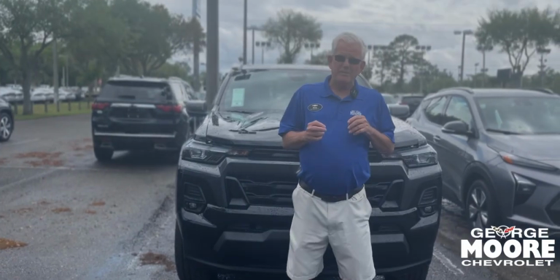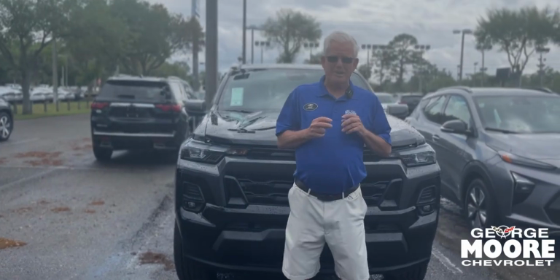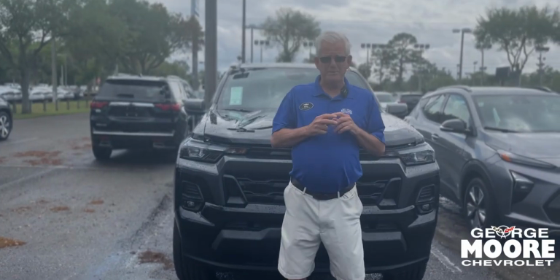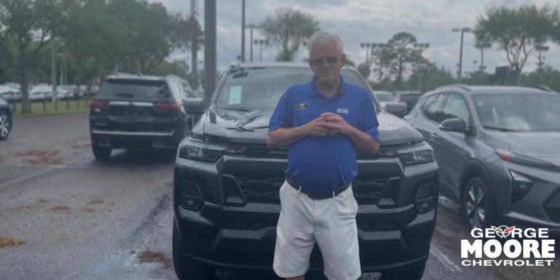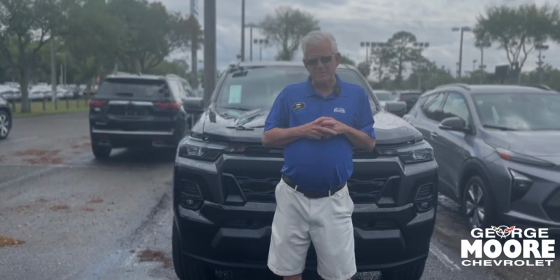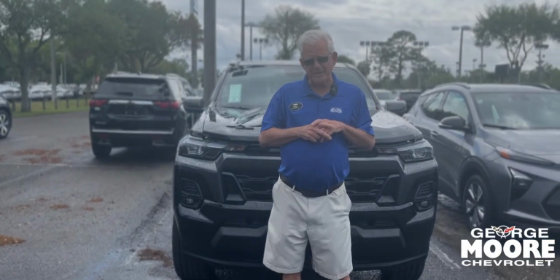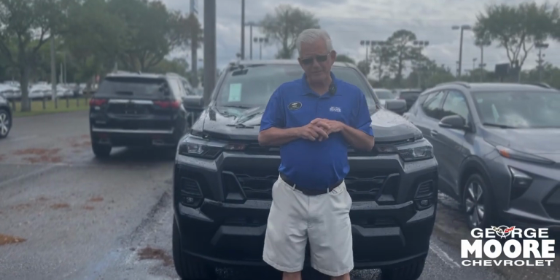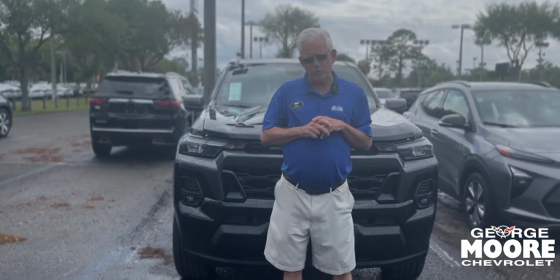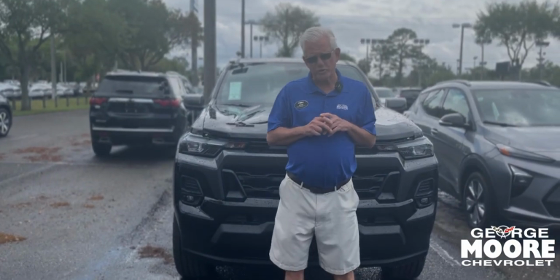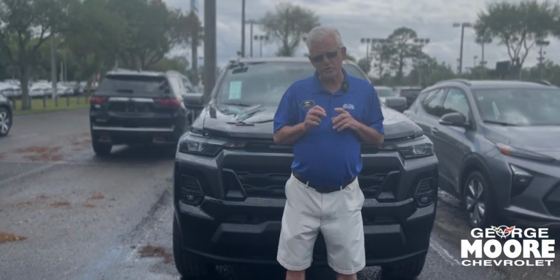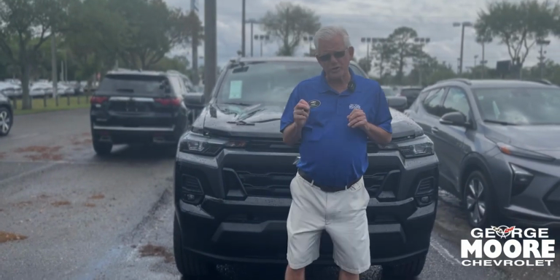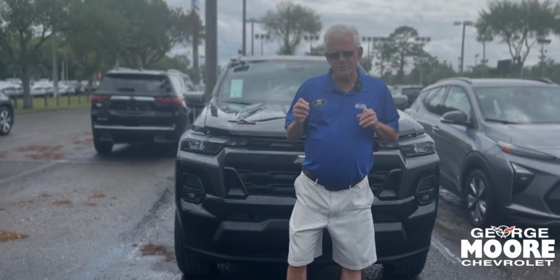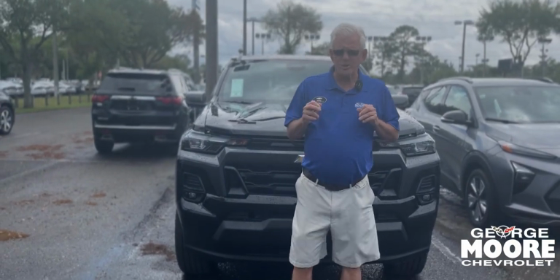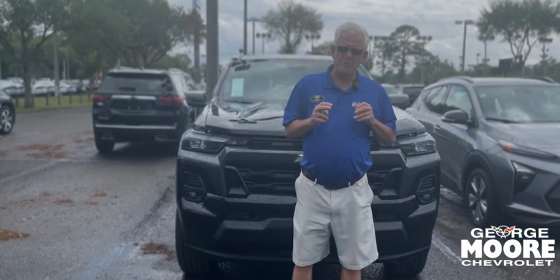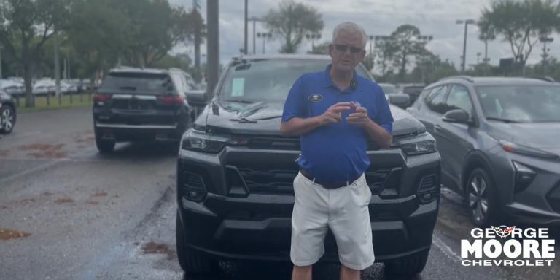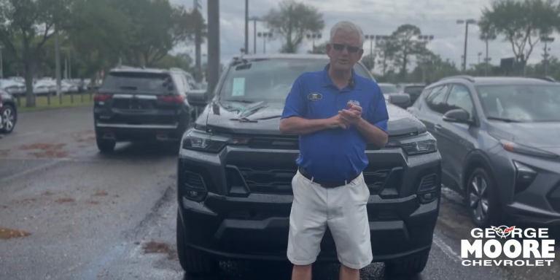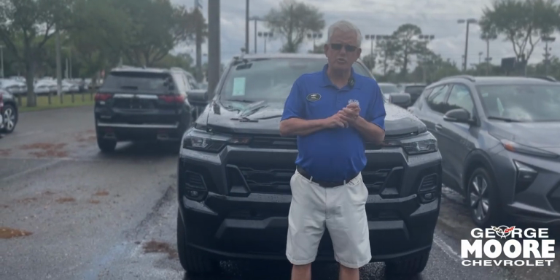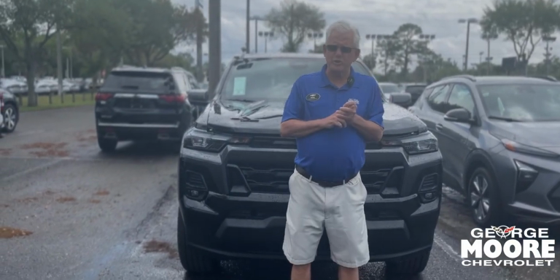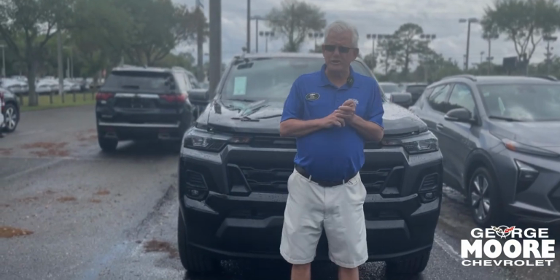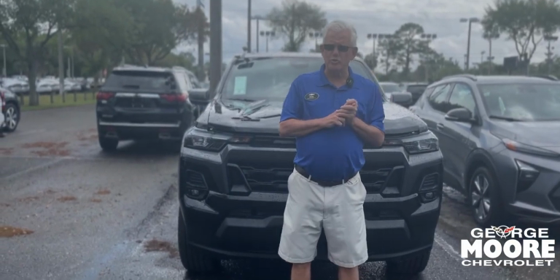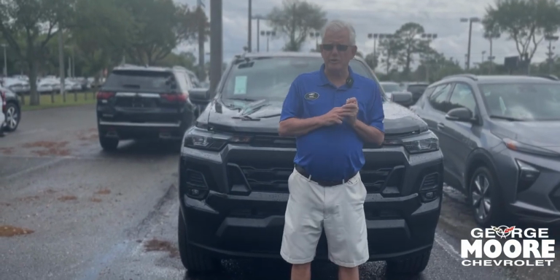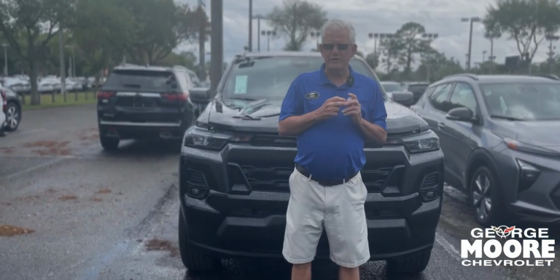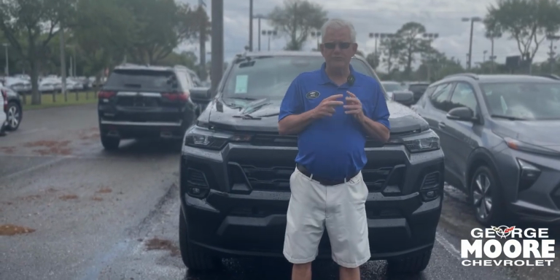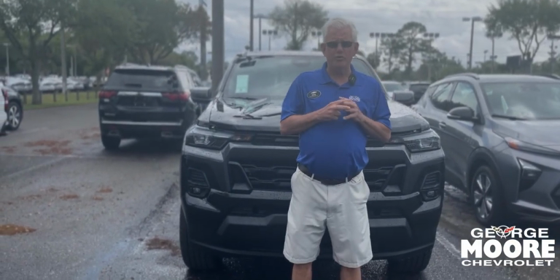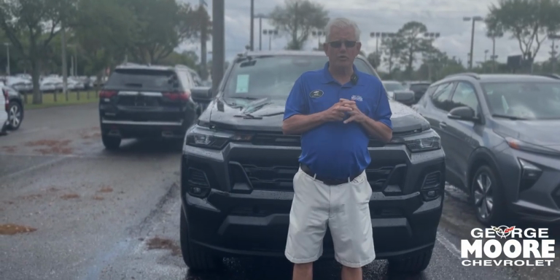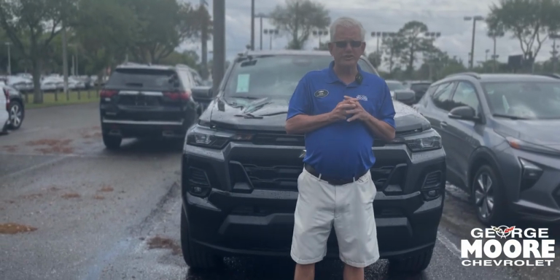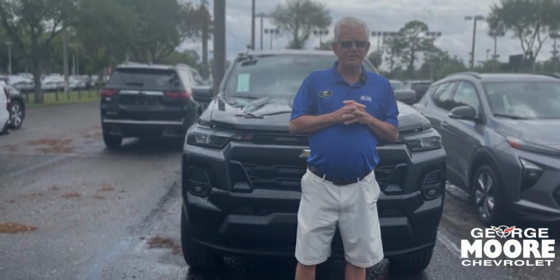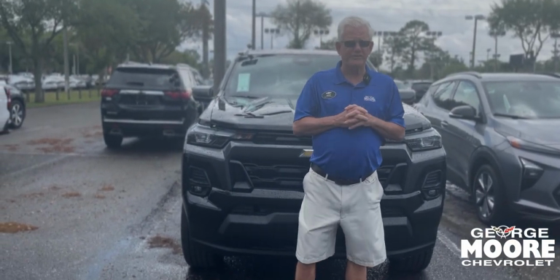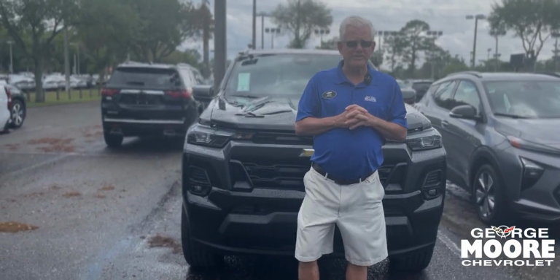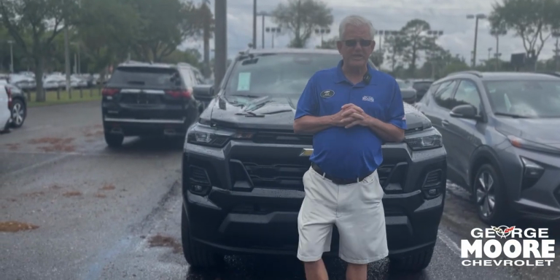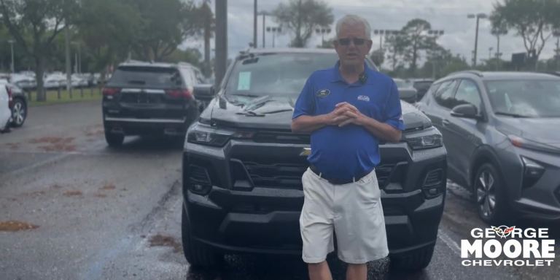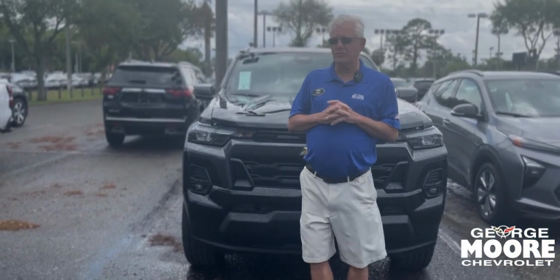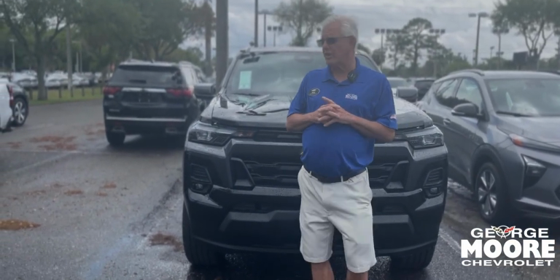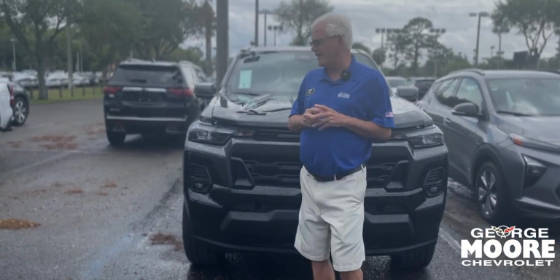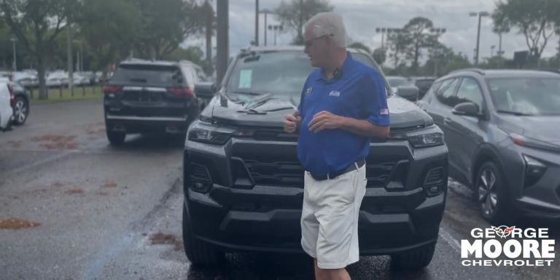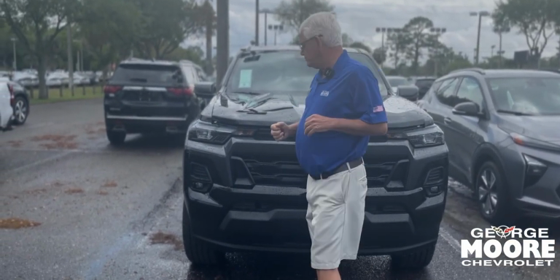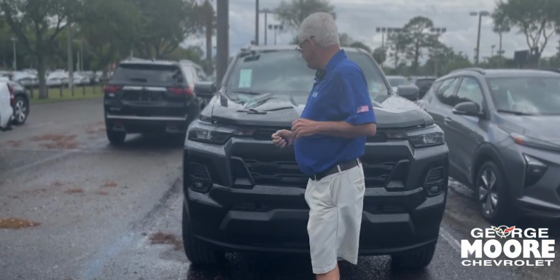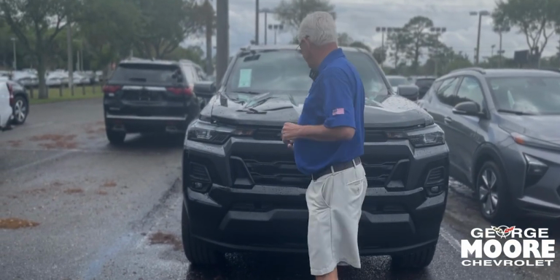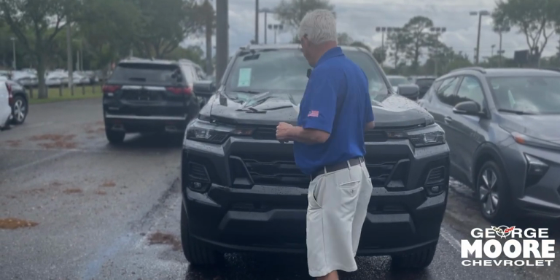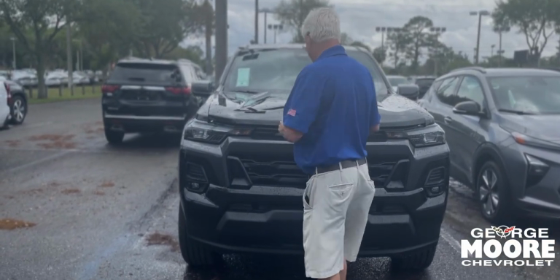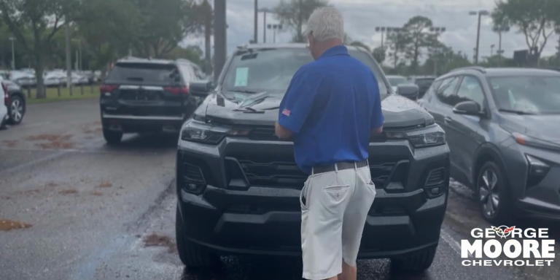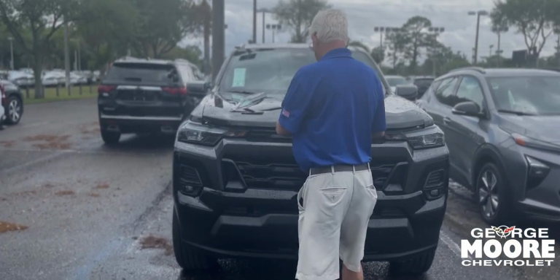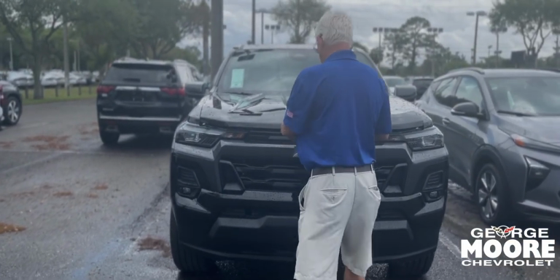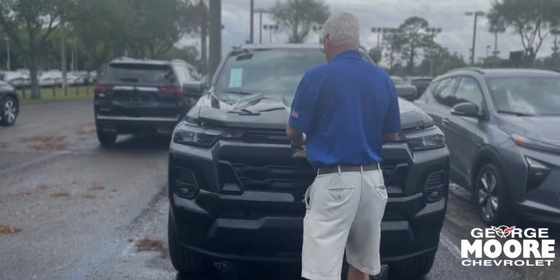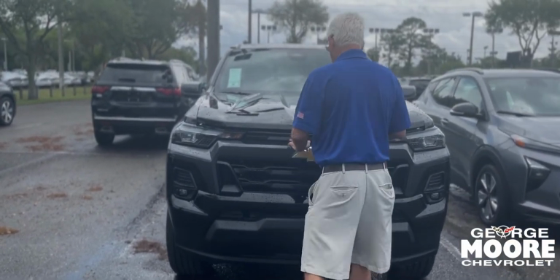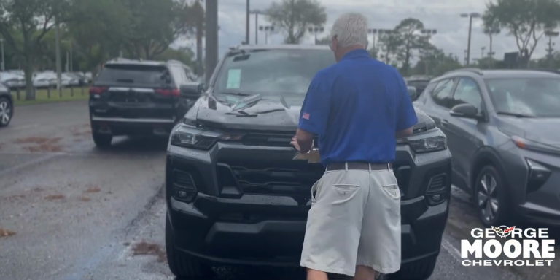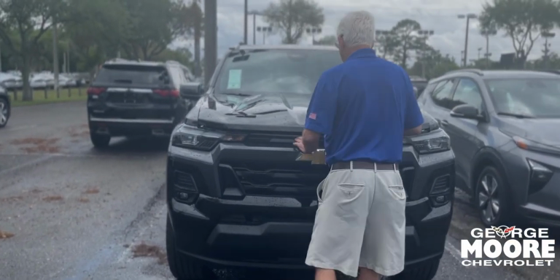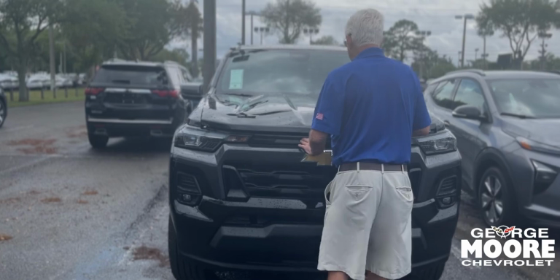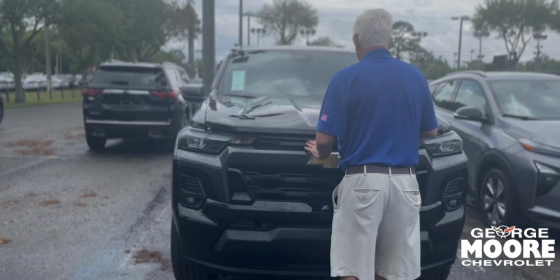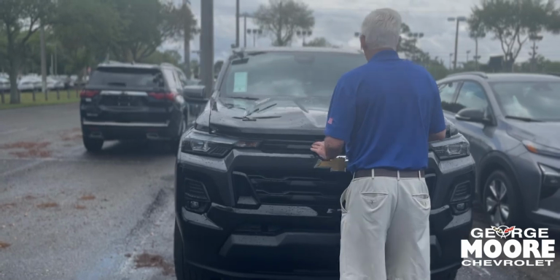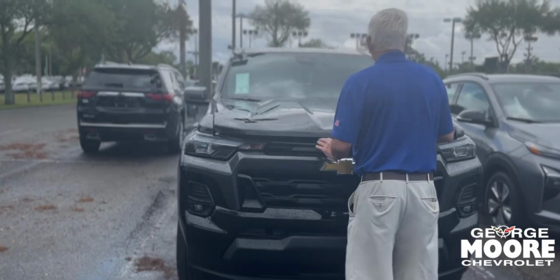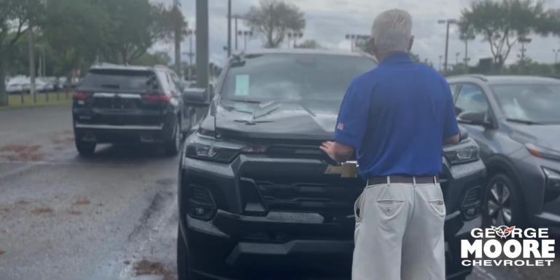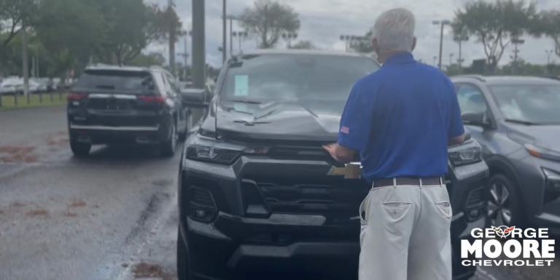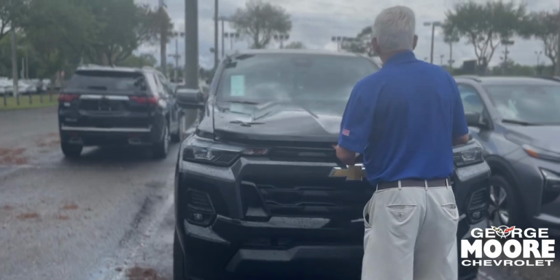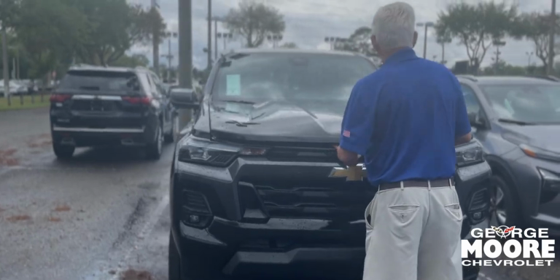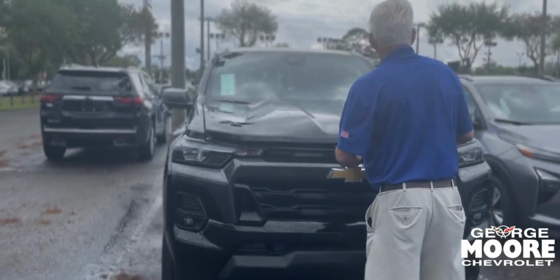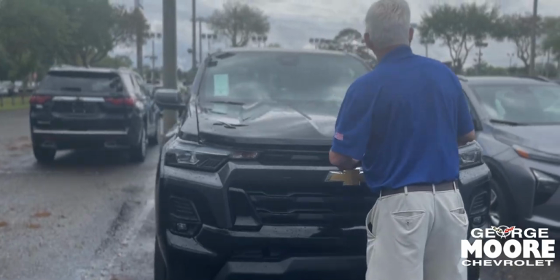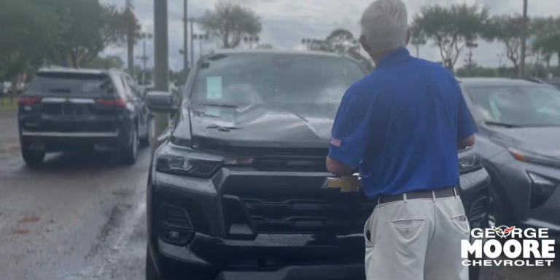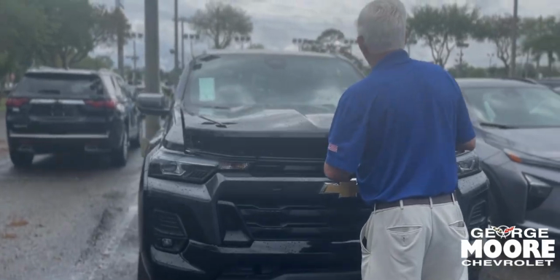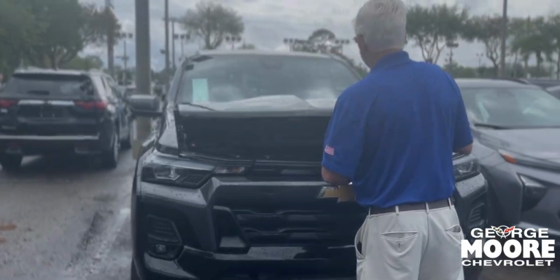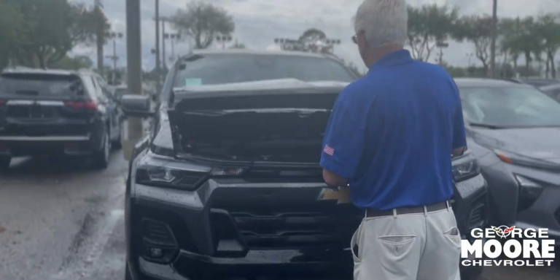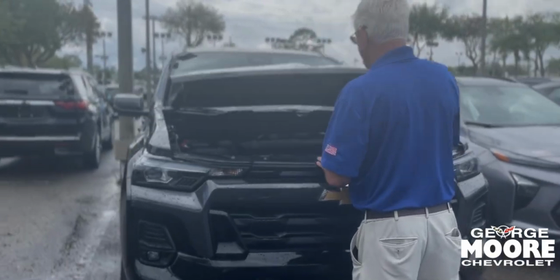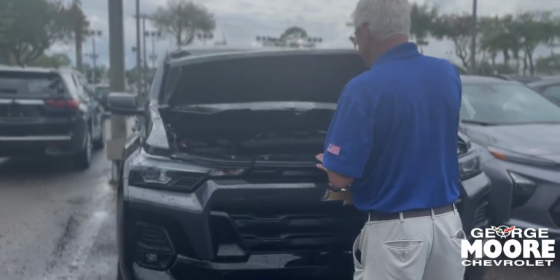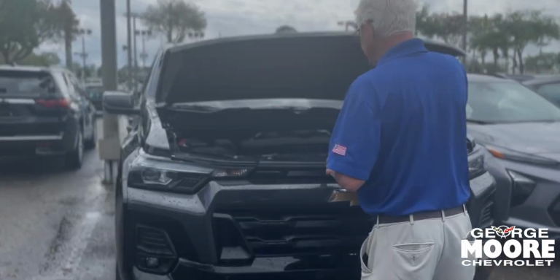My name is Mike Forster. I'm going to talk about this 2024 Chevy Colorado with the Turbo Max engine.